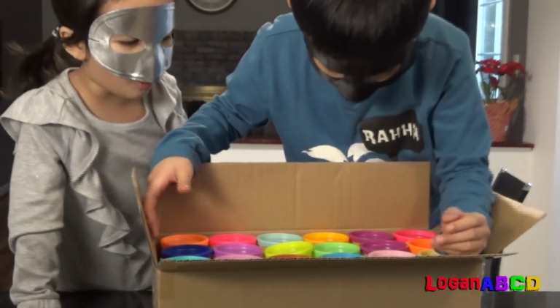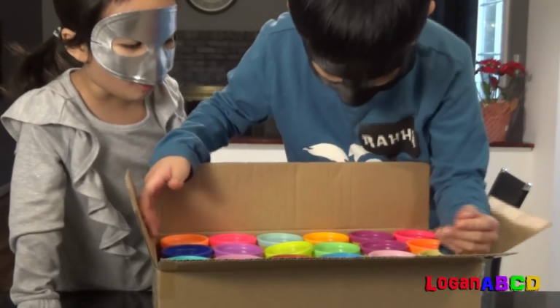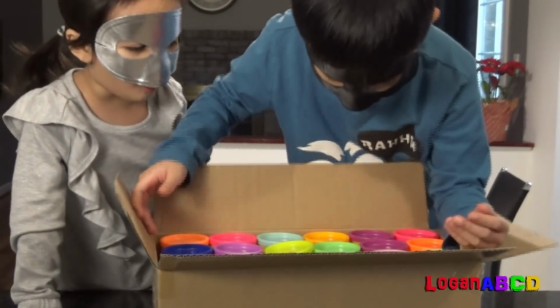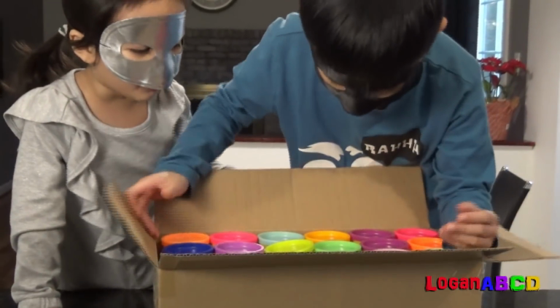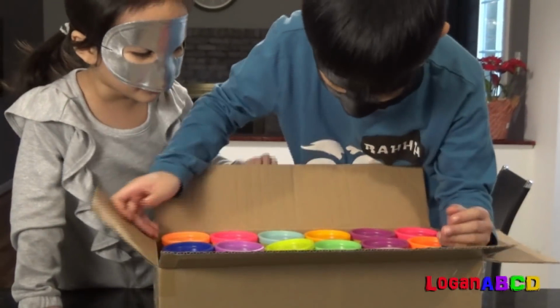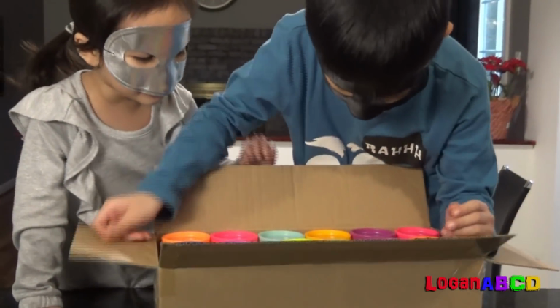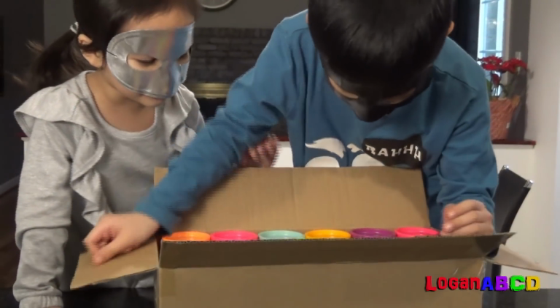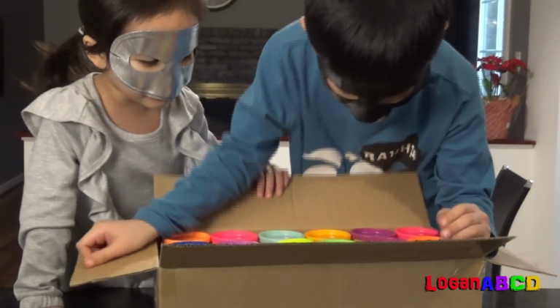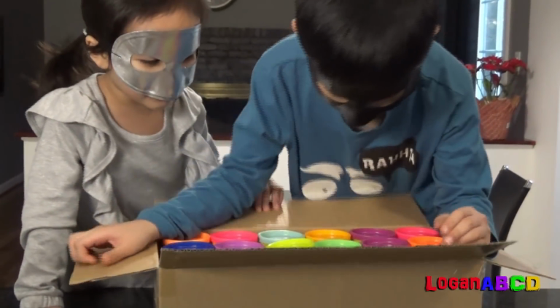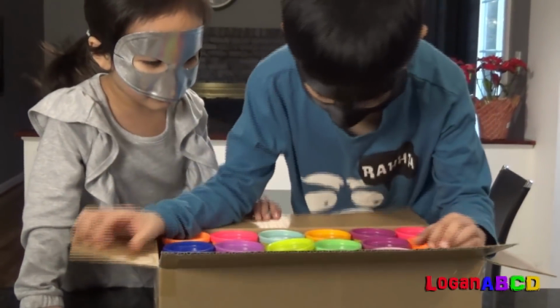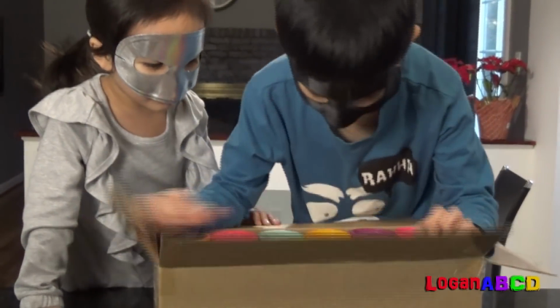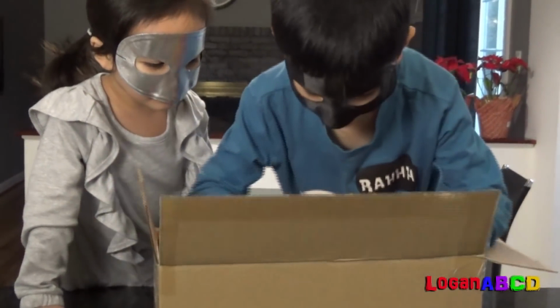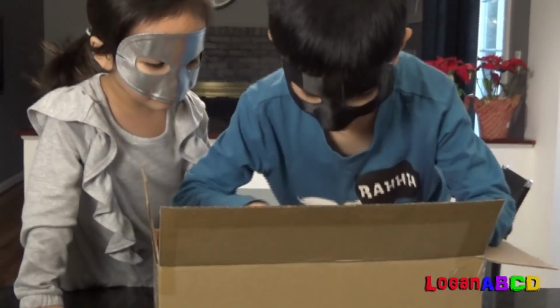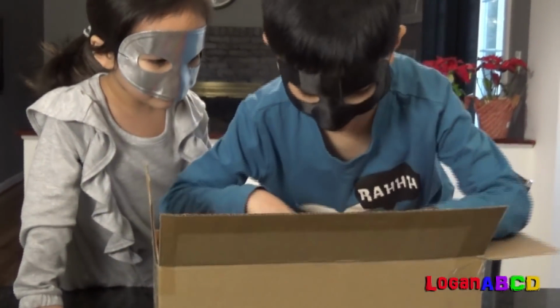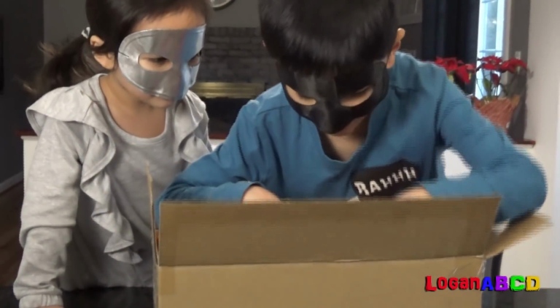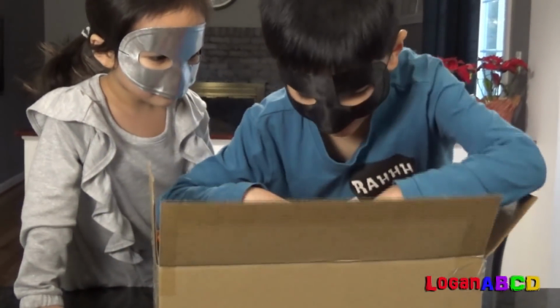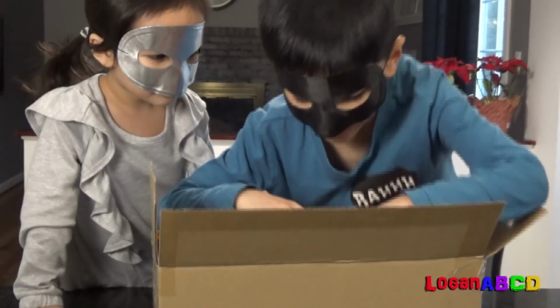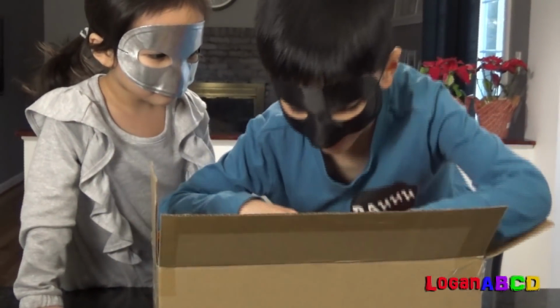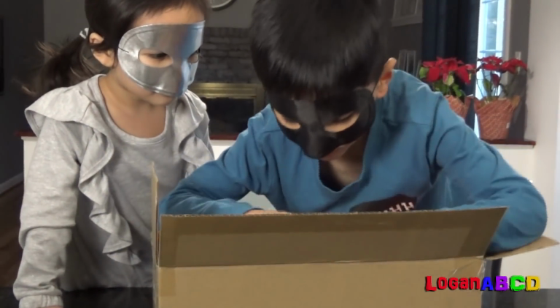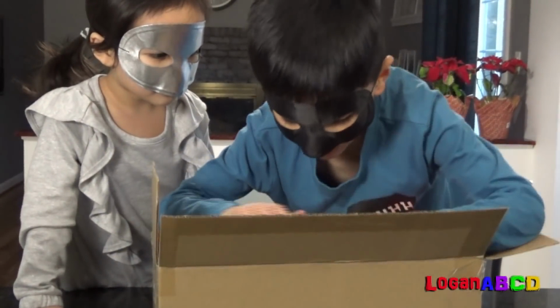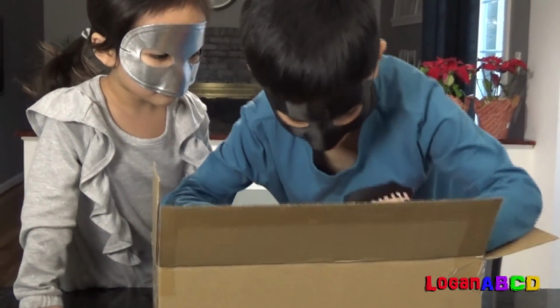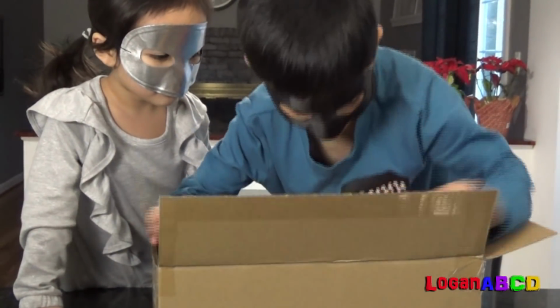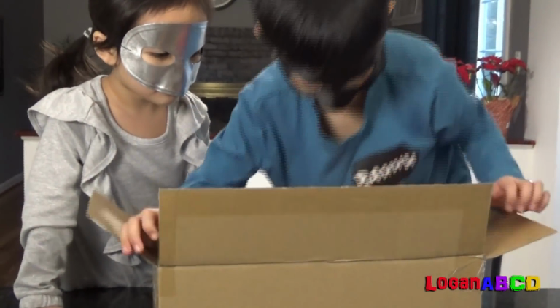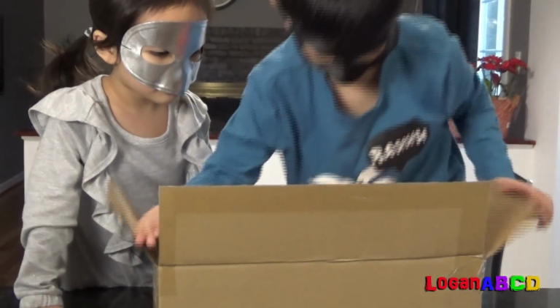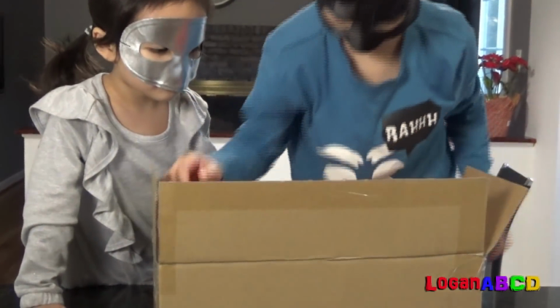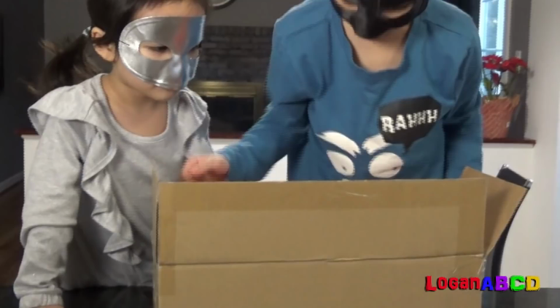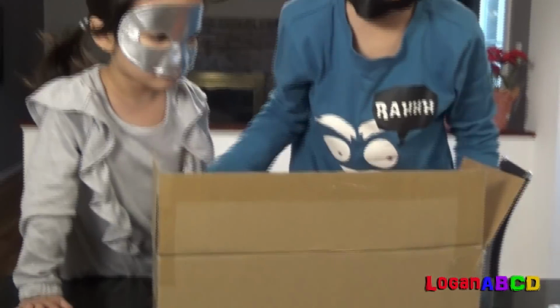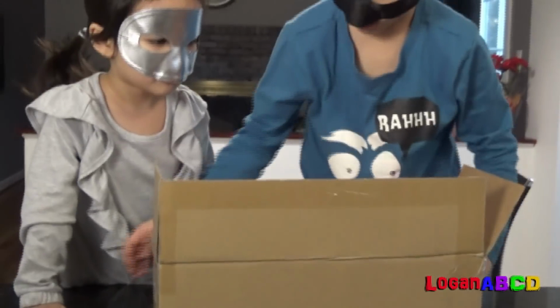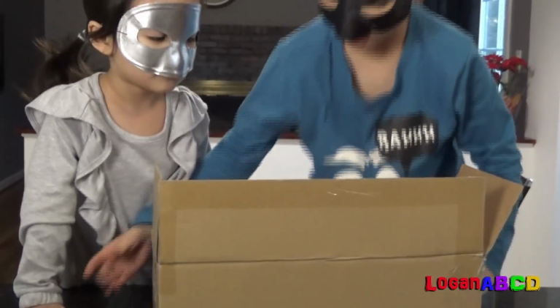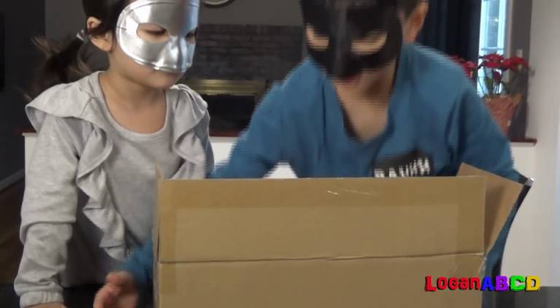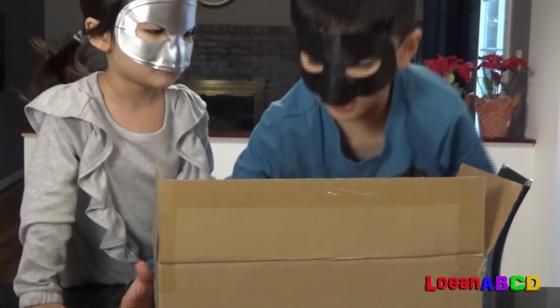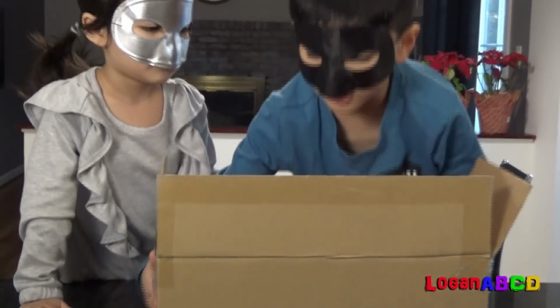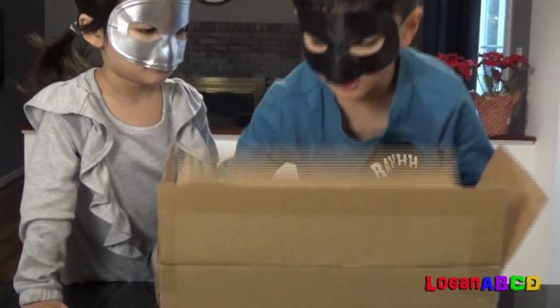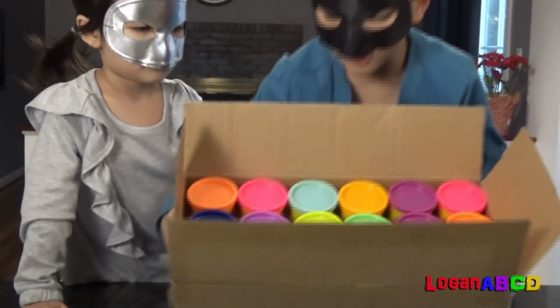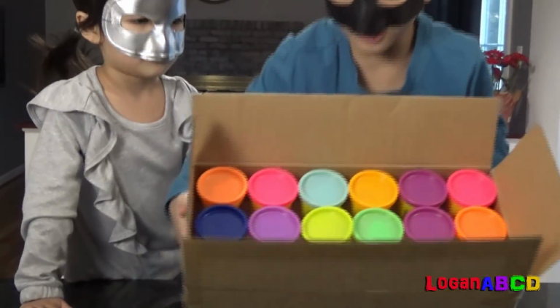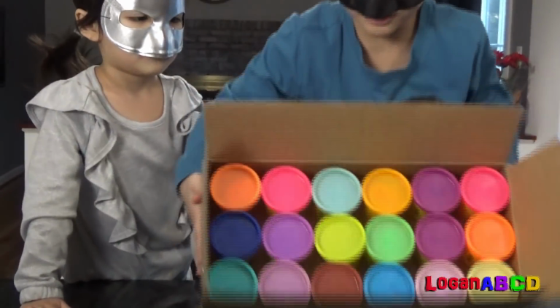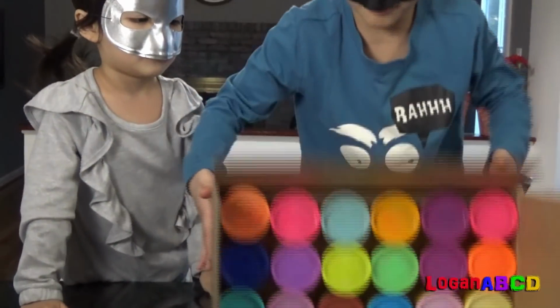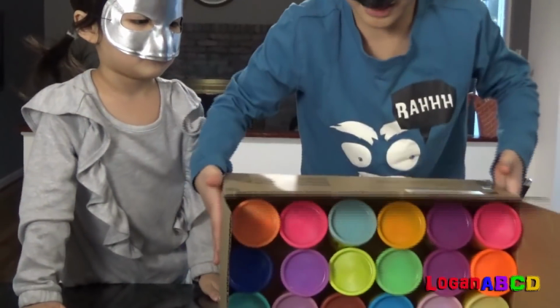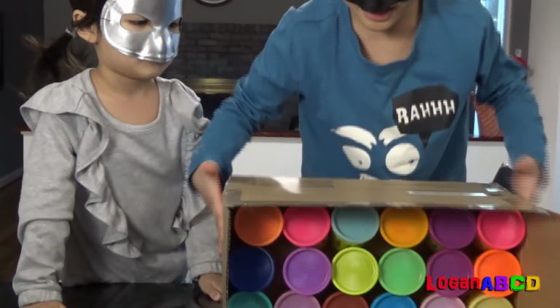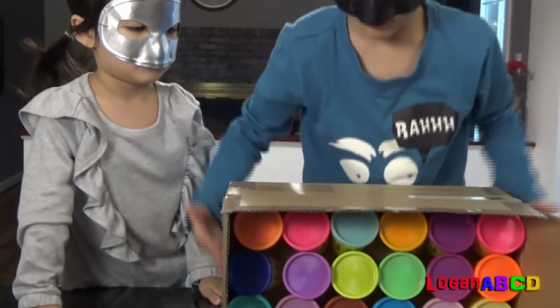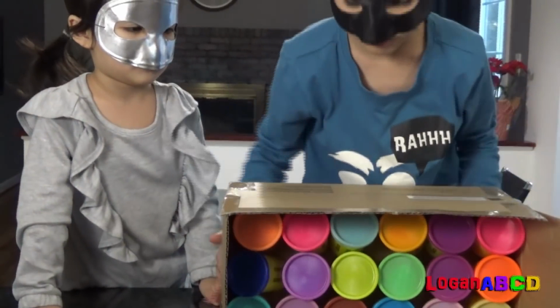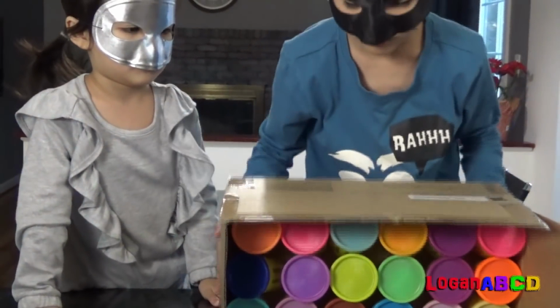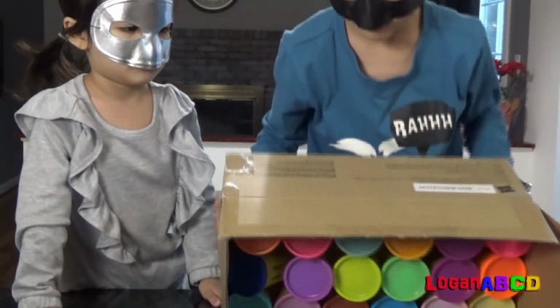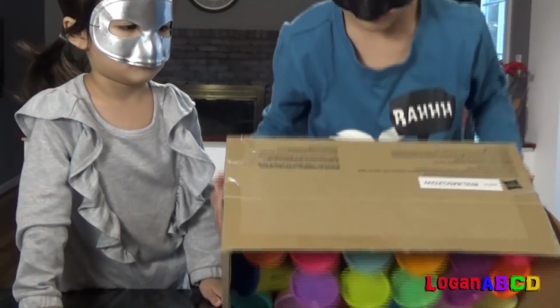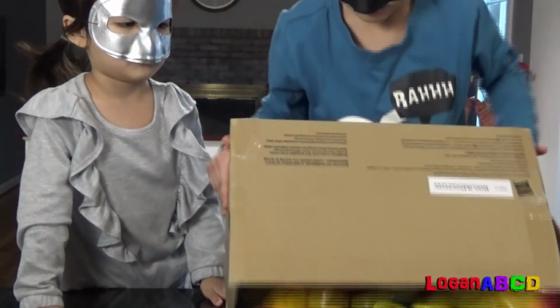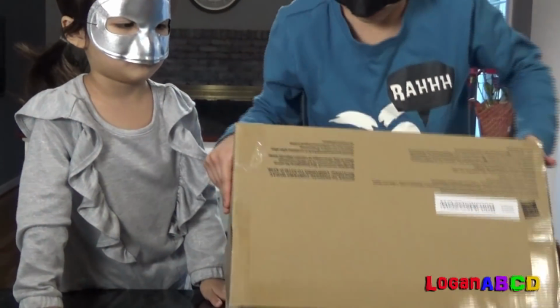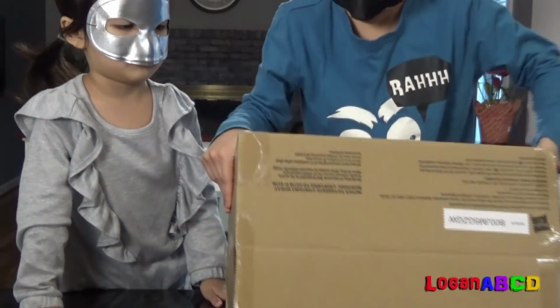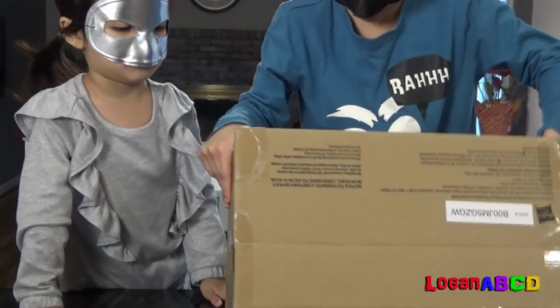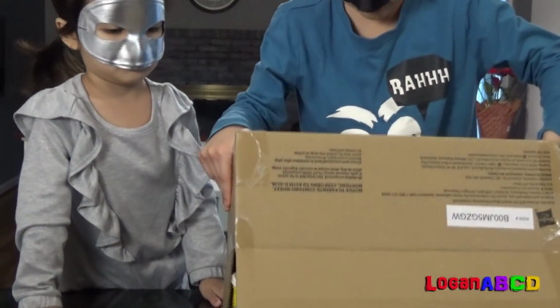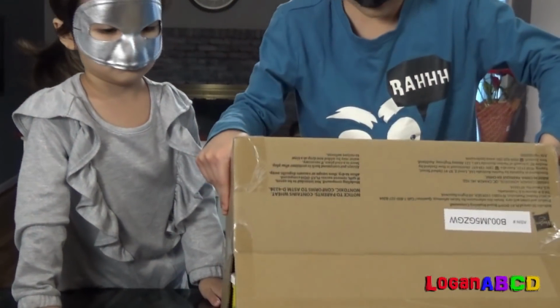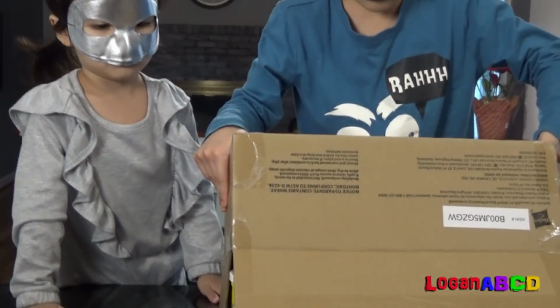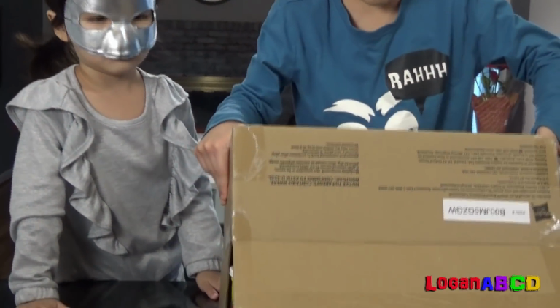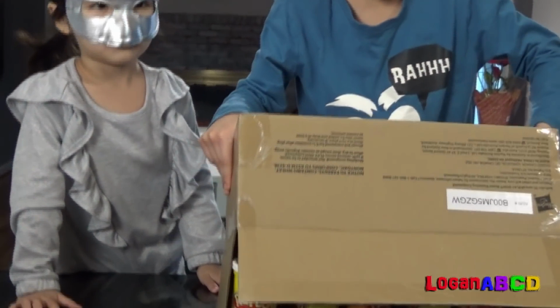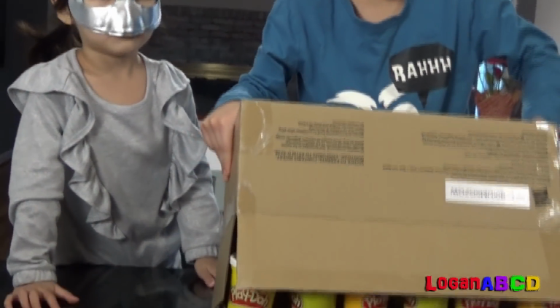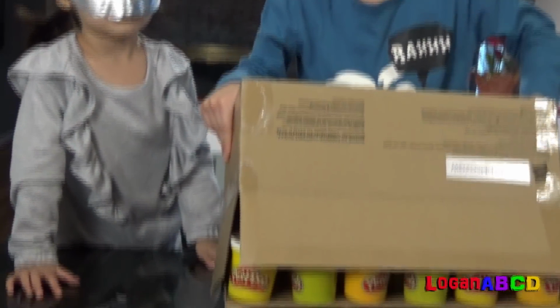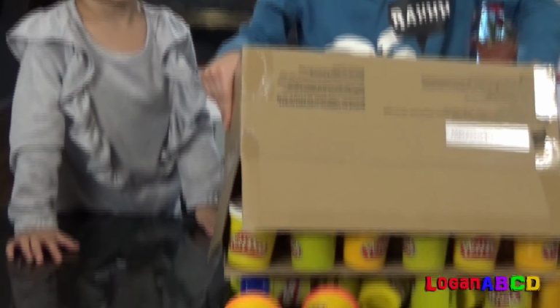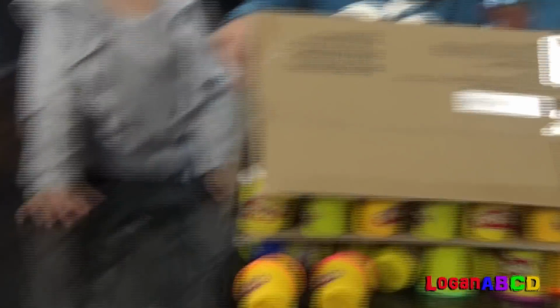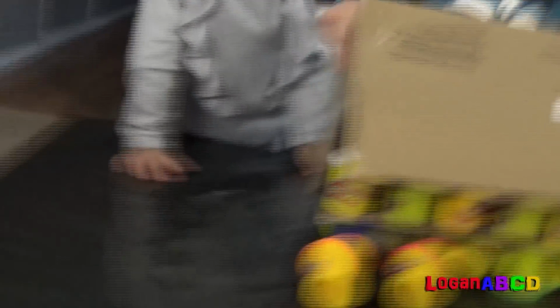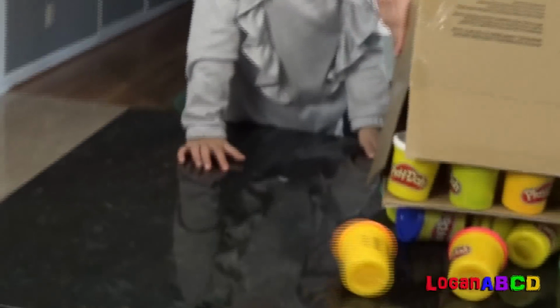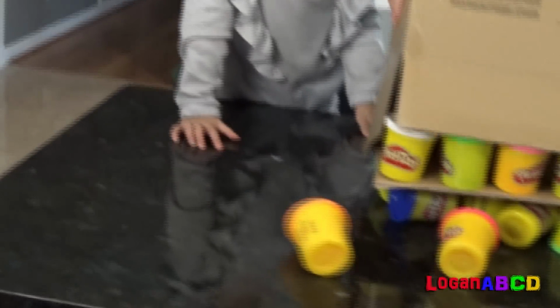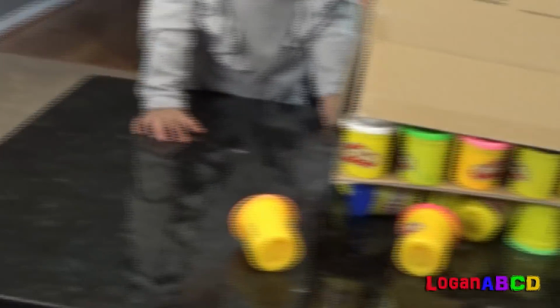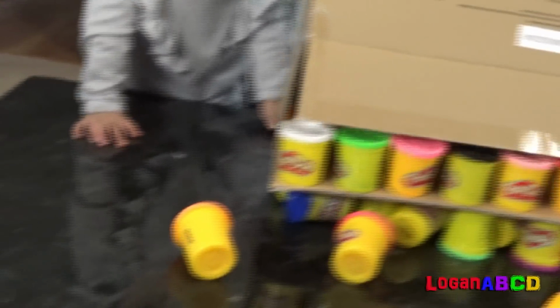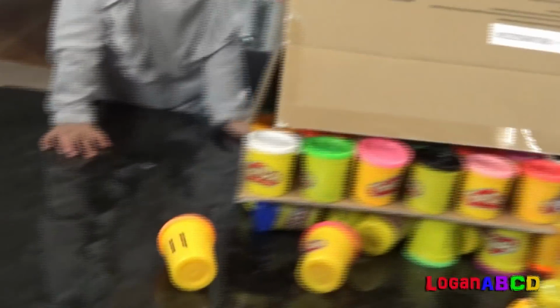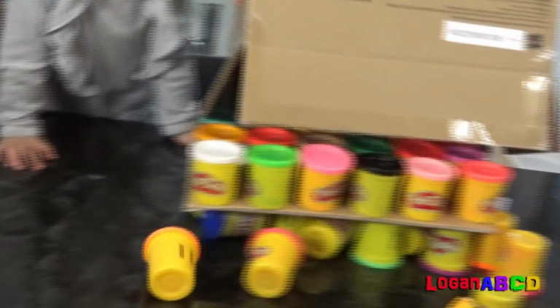Wait, let's see, let's get them out. Whoa, whoa, whoa!